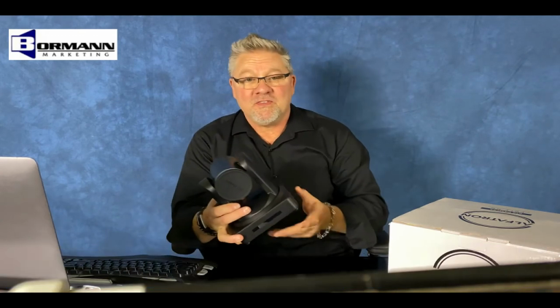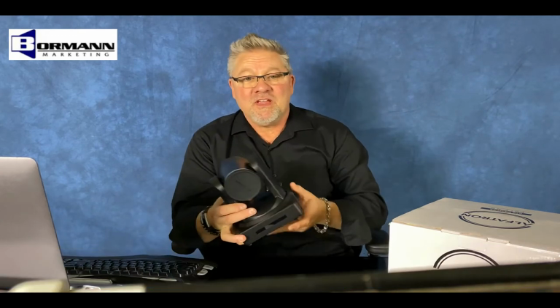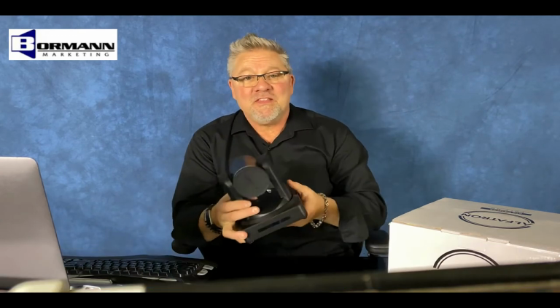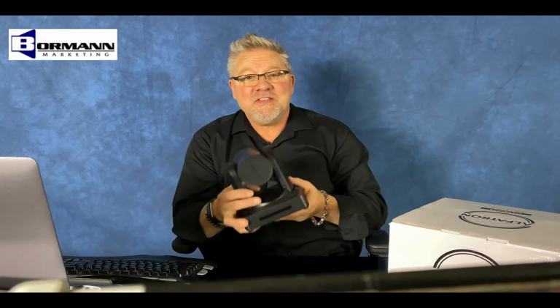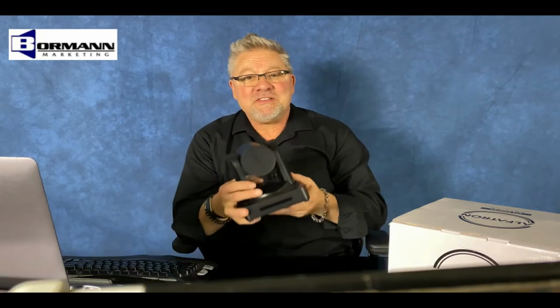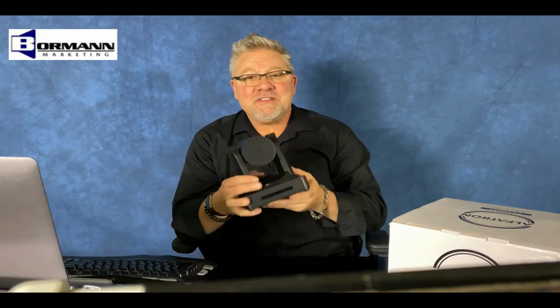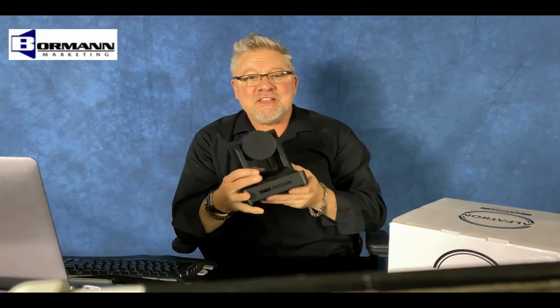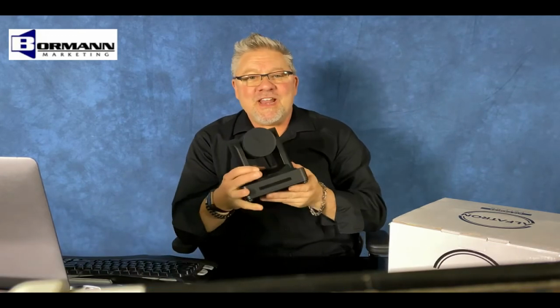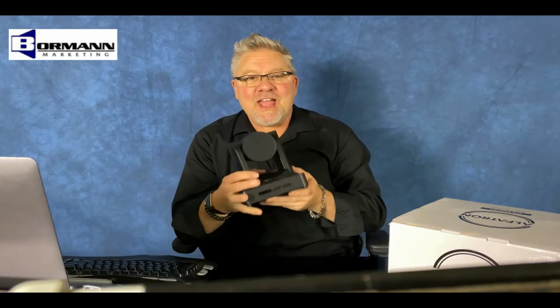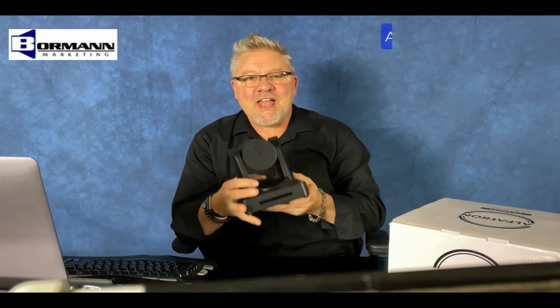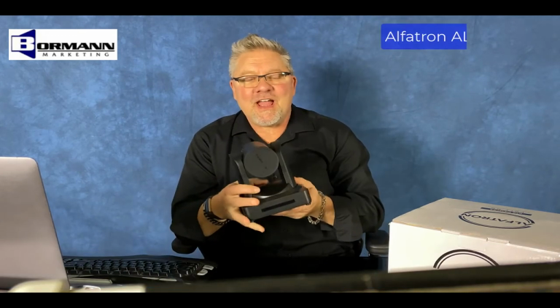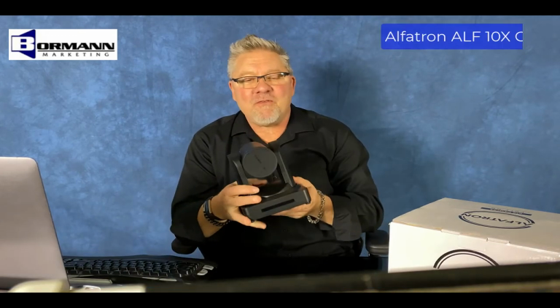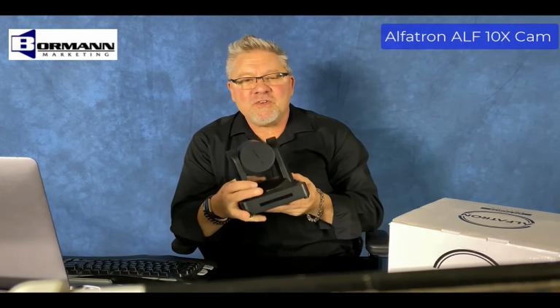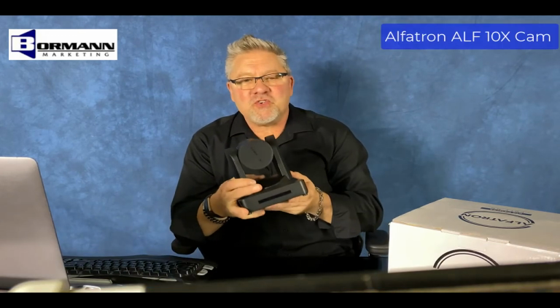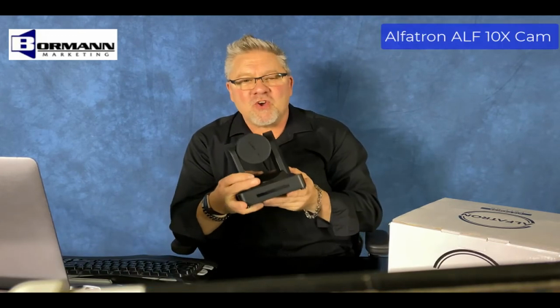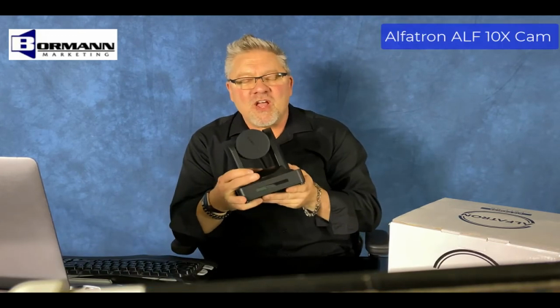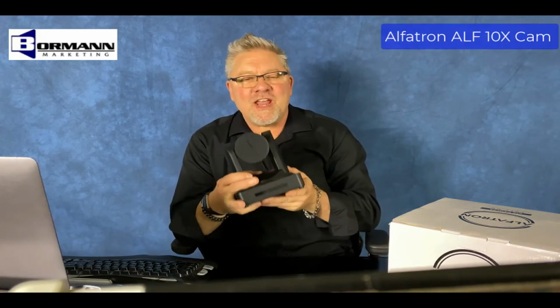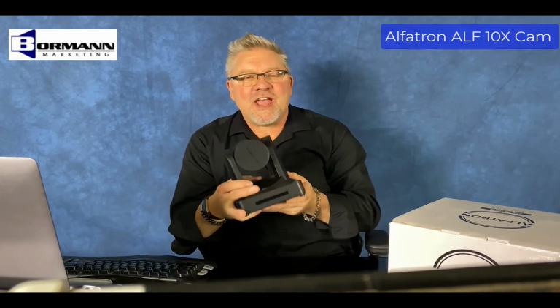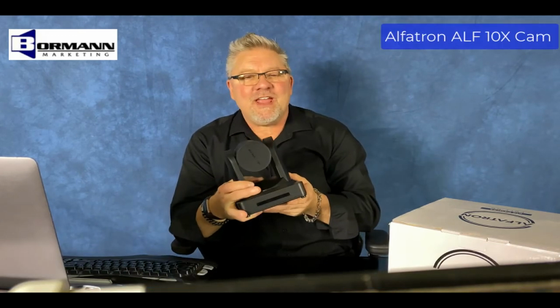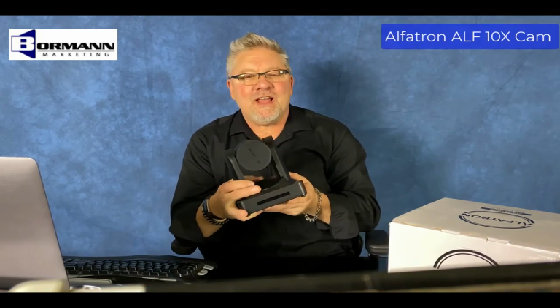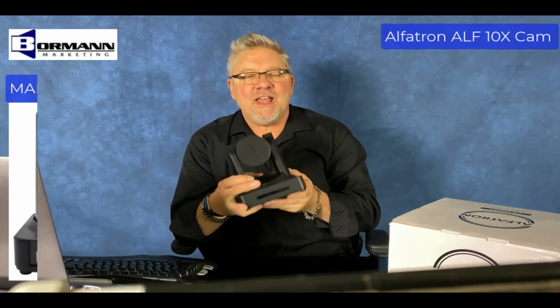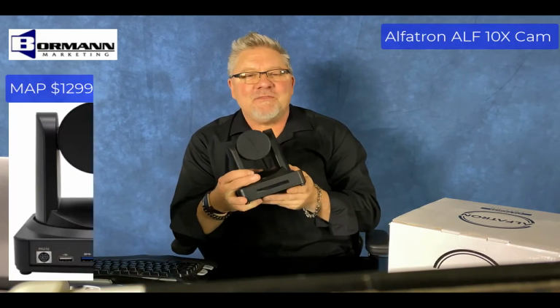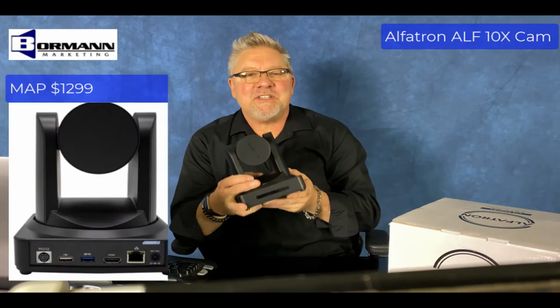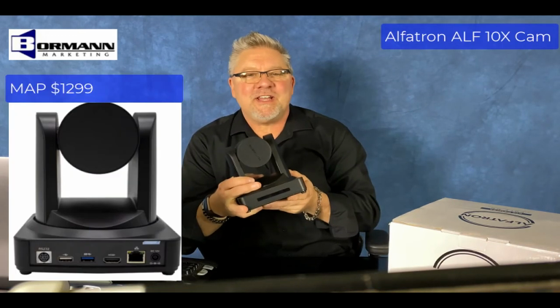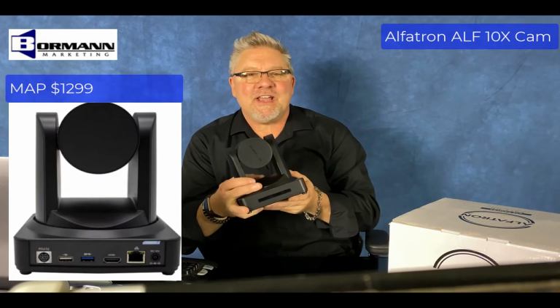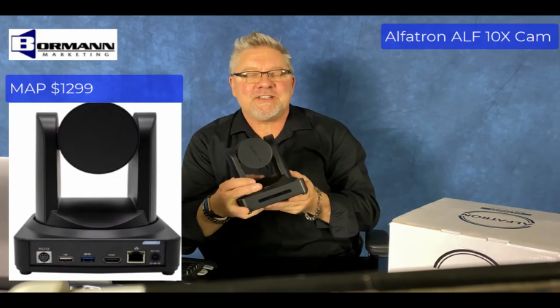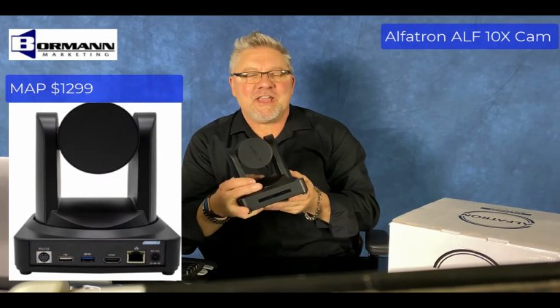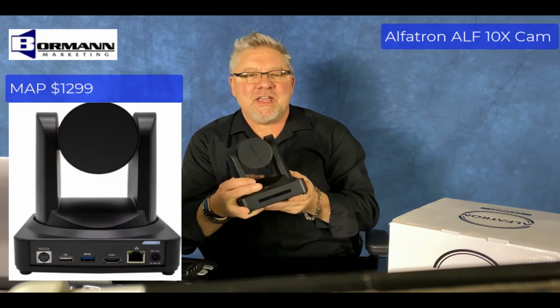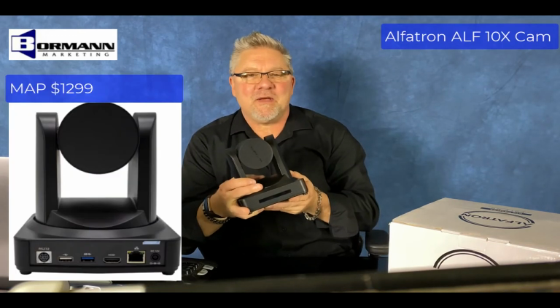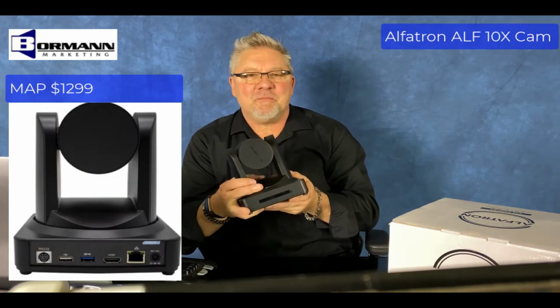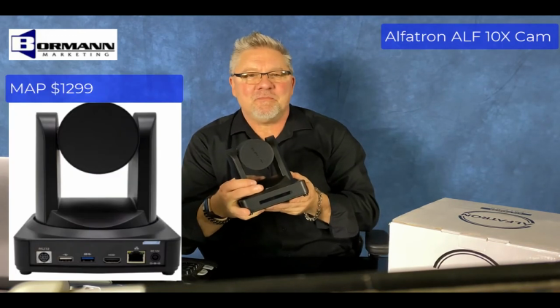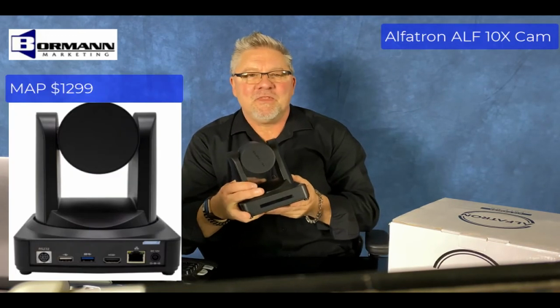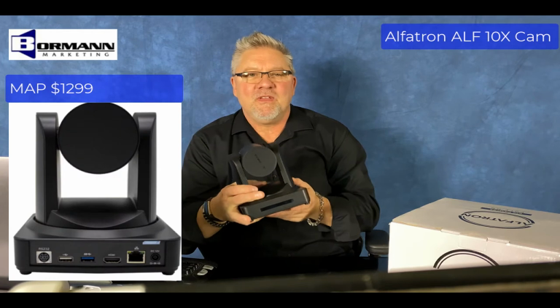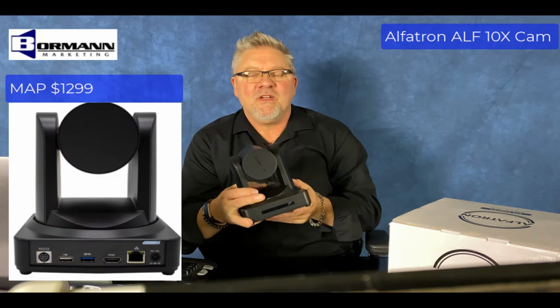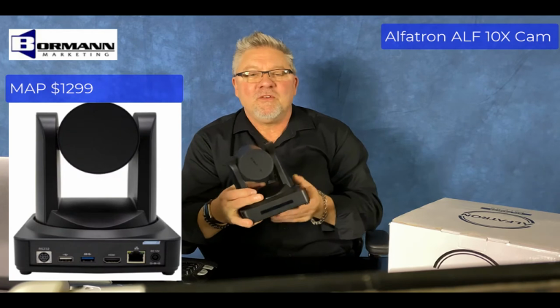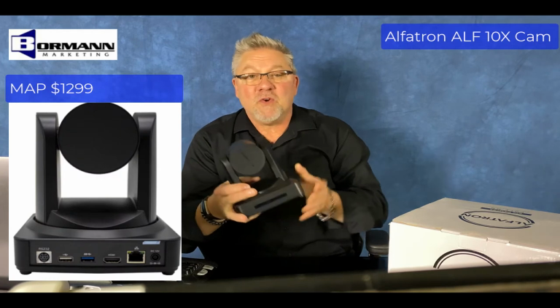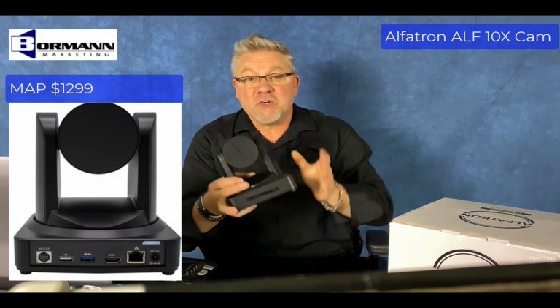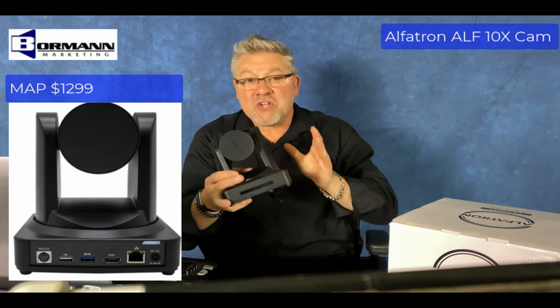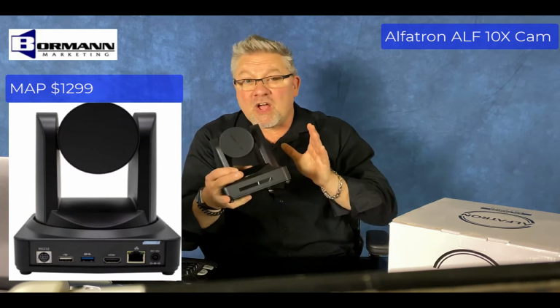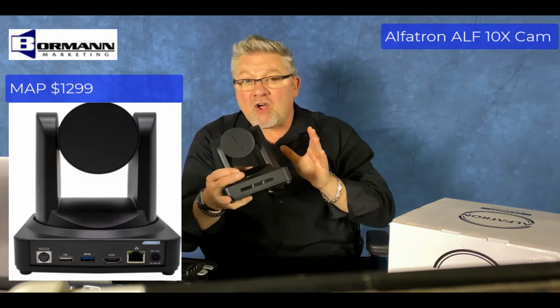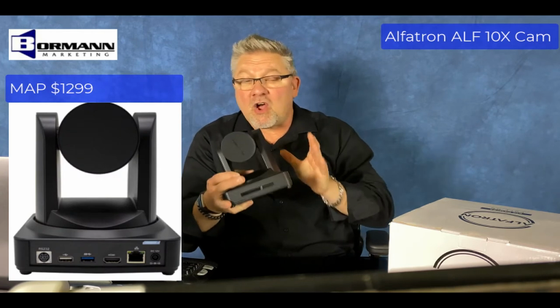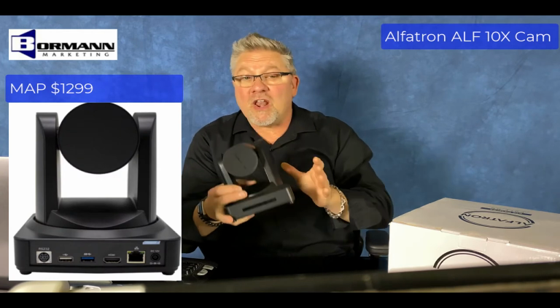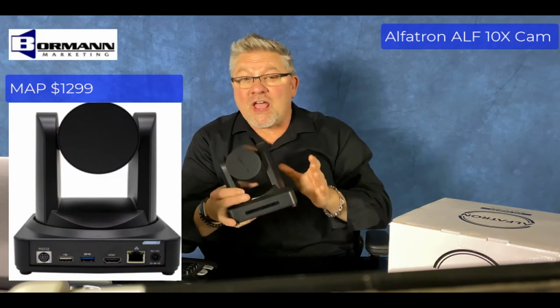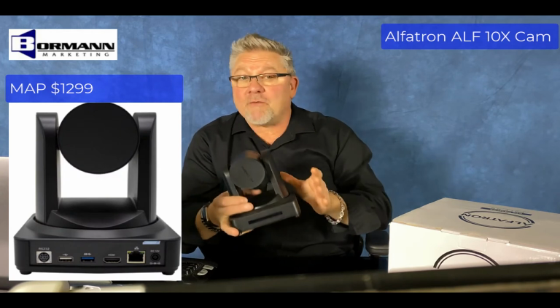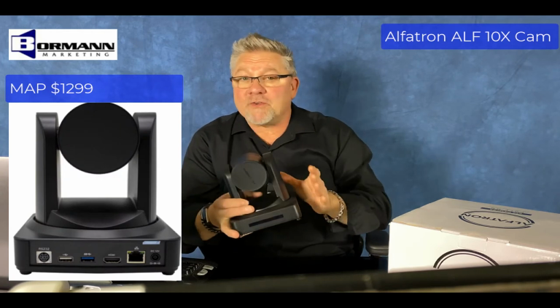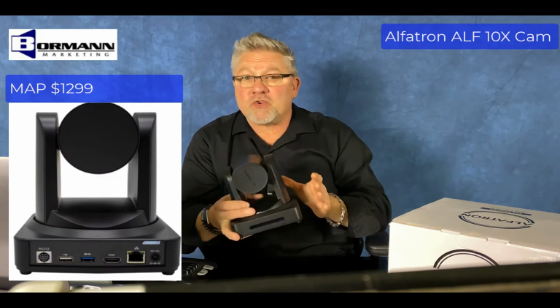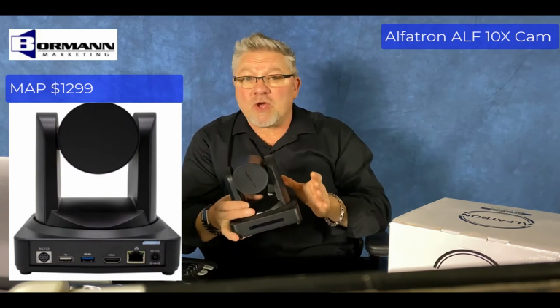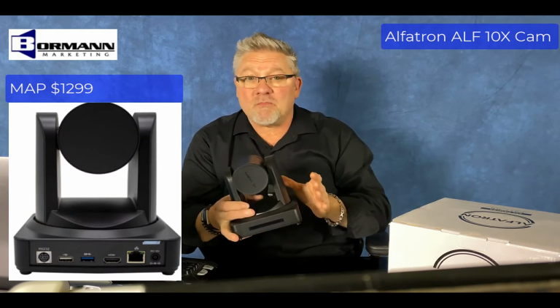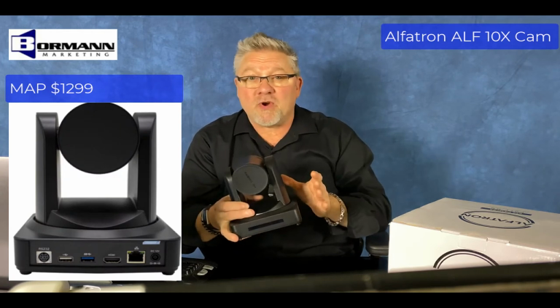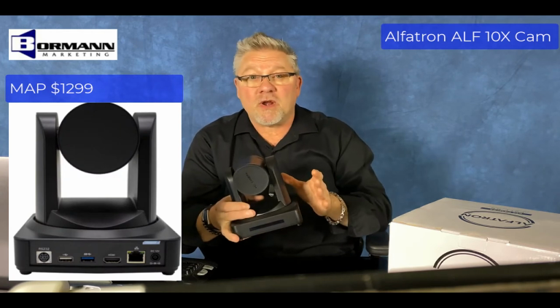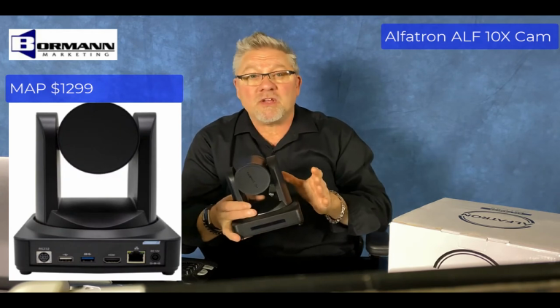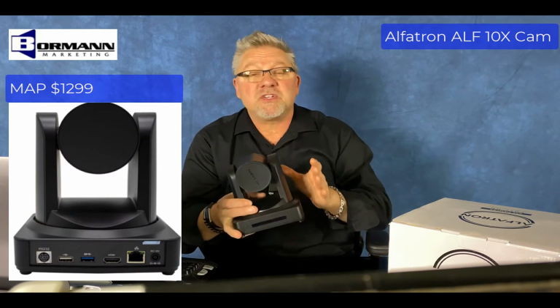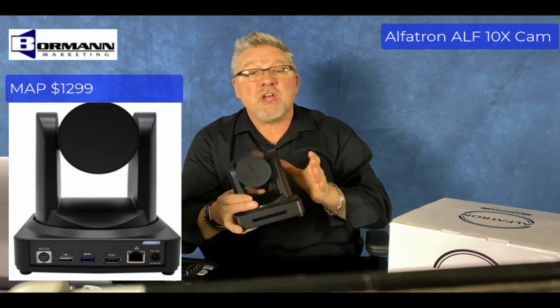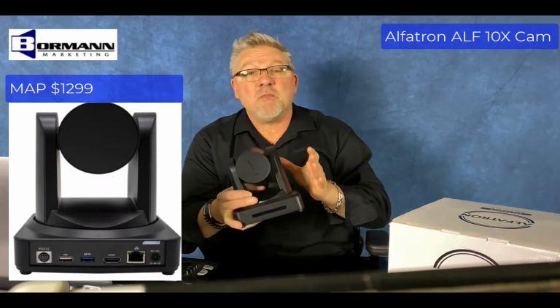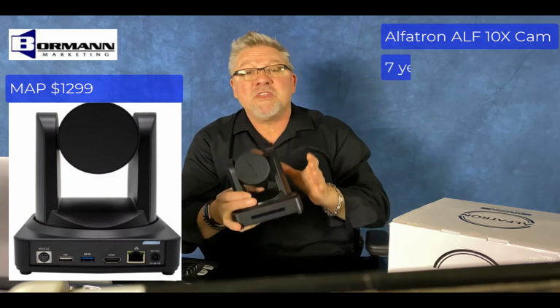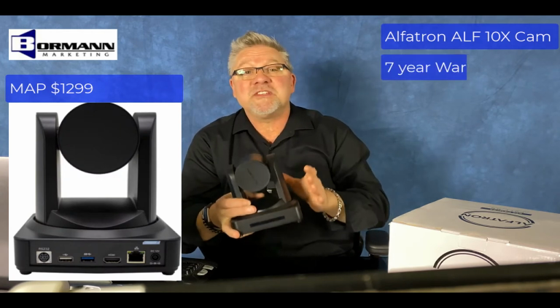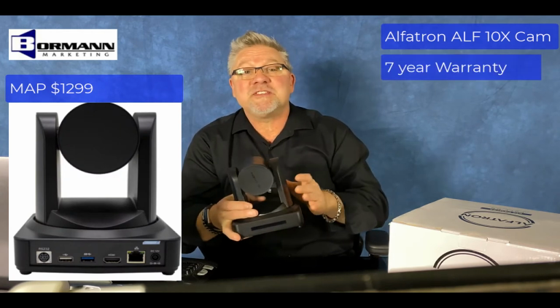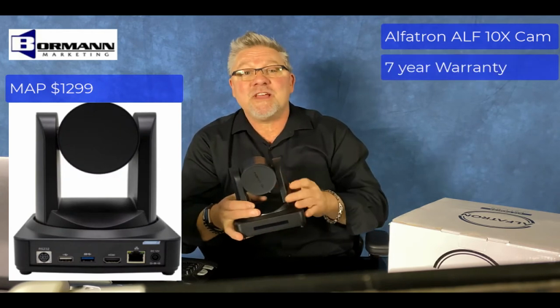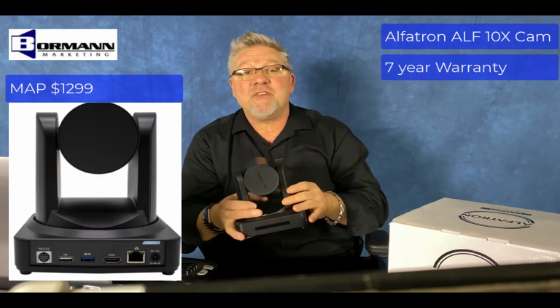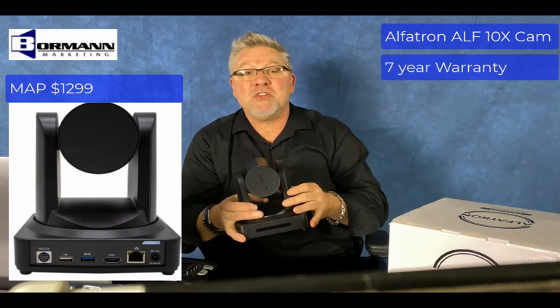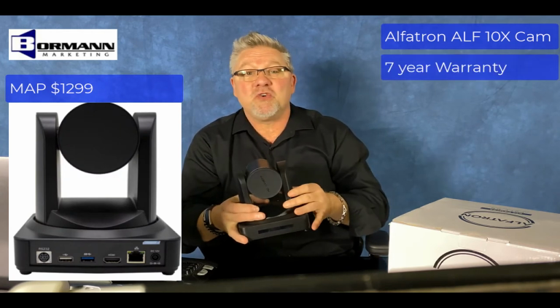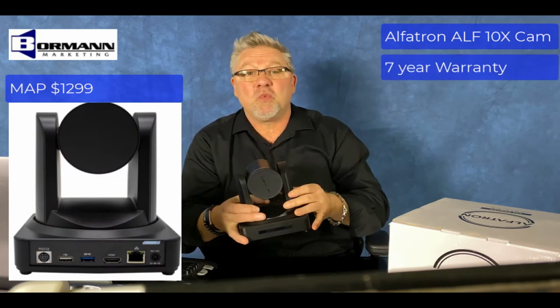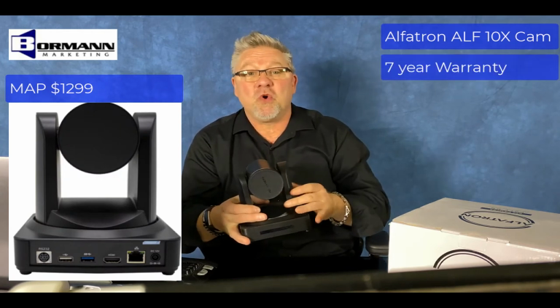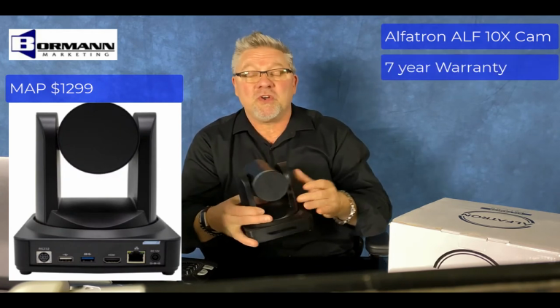This is an Alphatron ALF10X Cam. All Alphatron products come with a 7-year warranty.